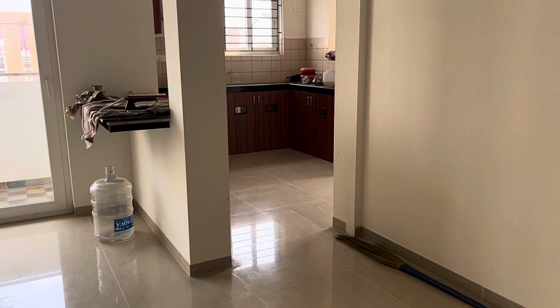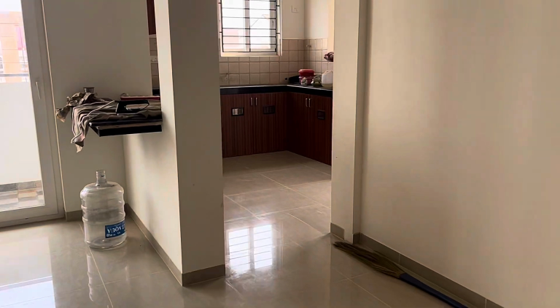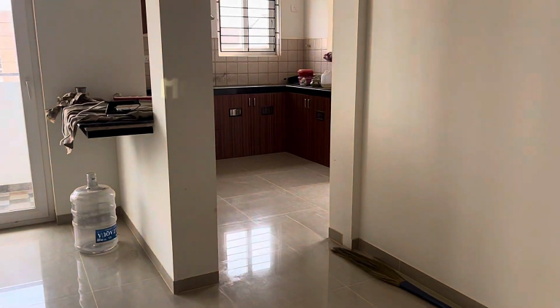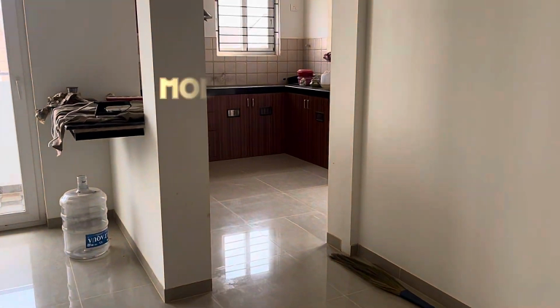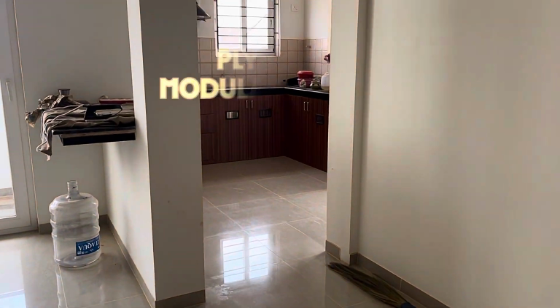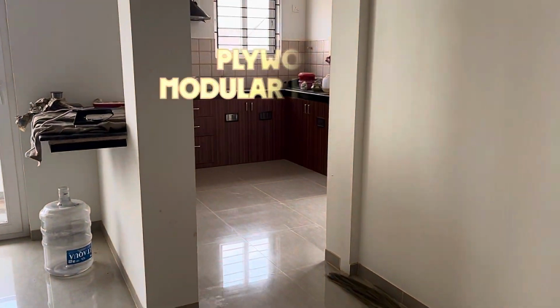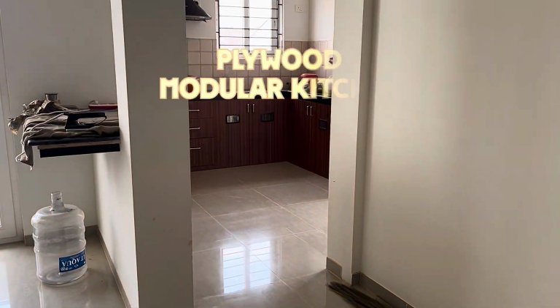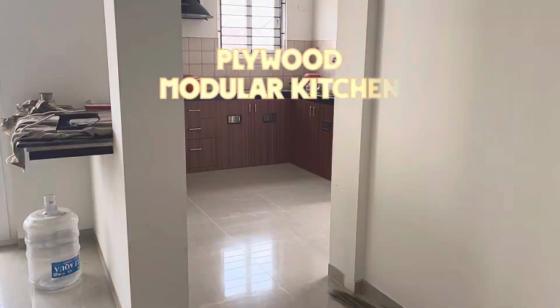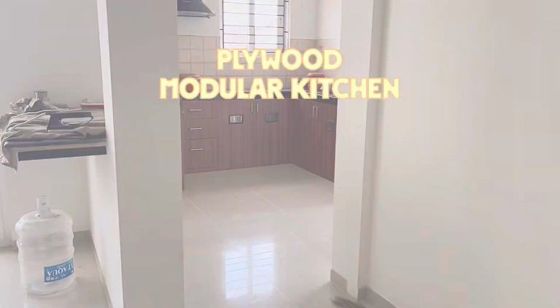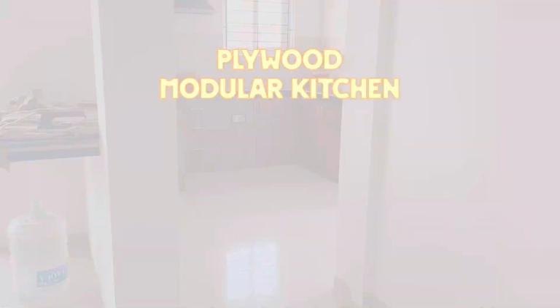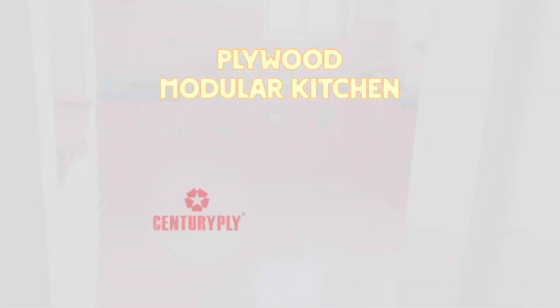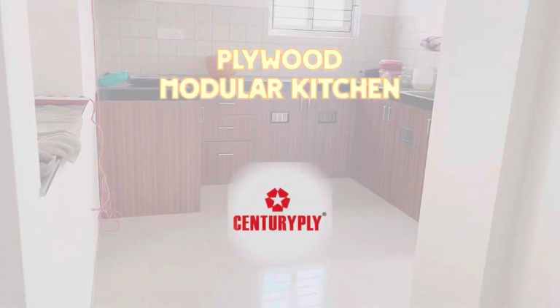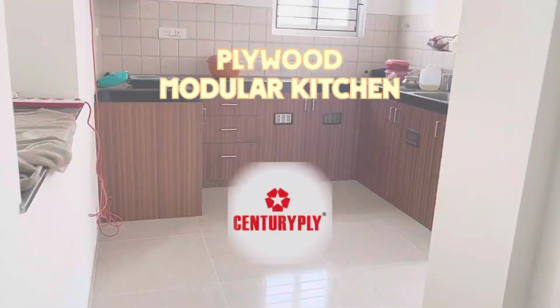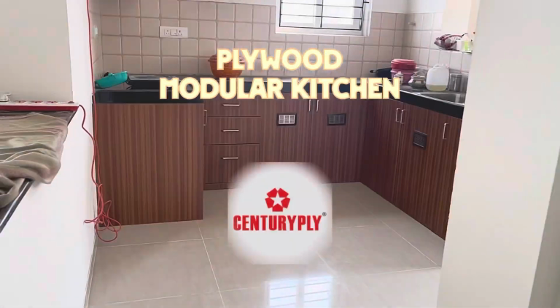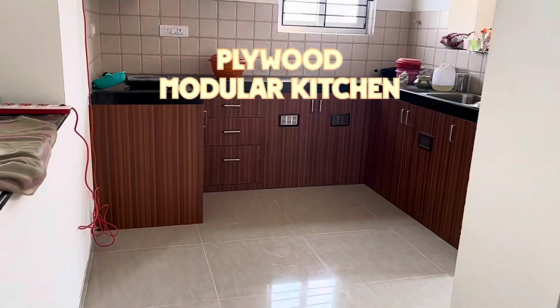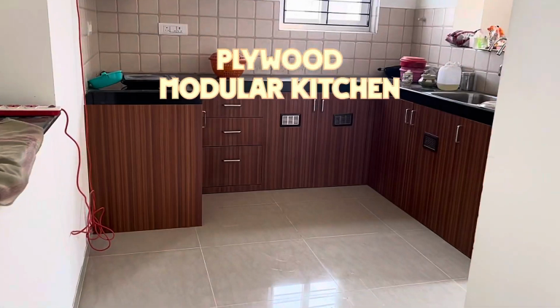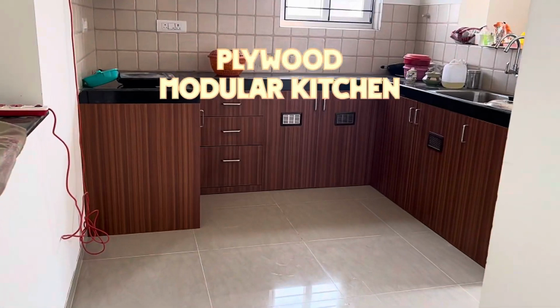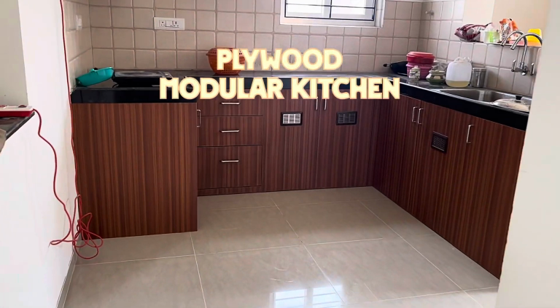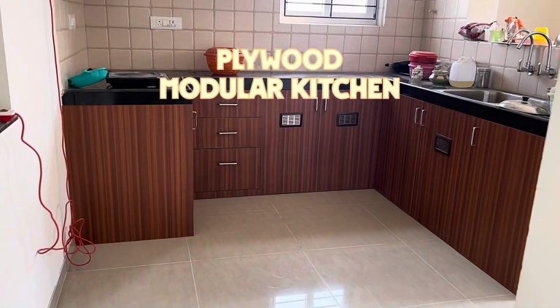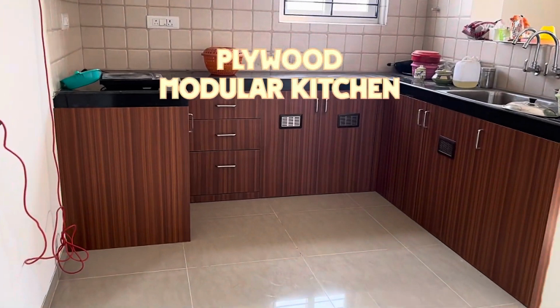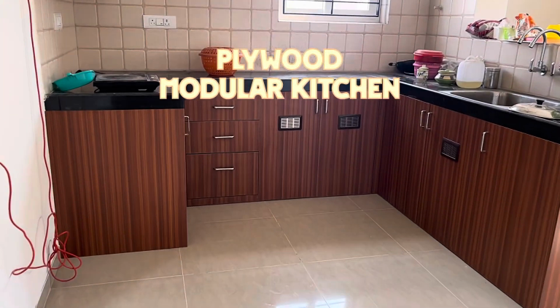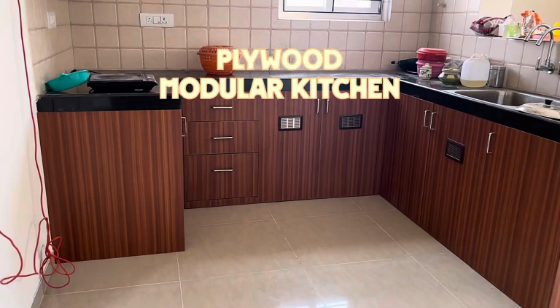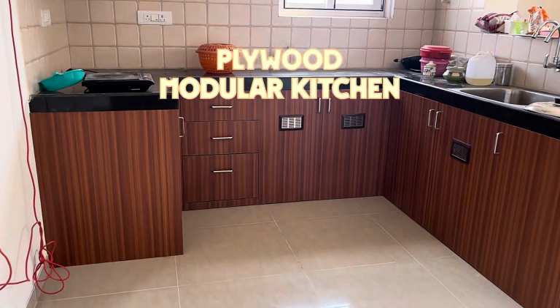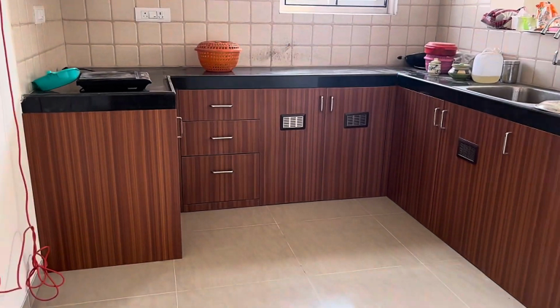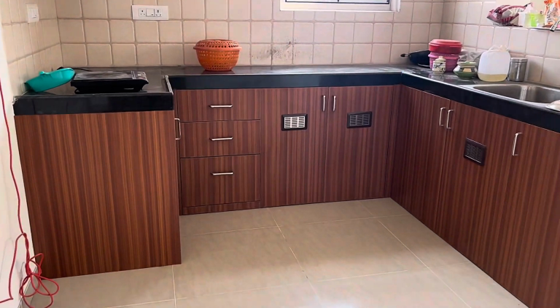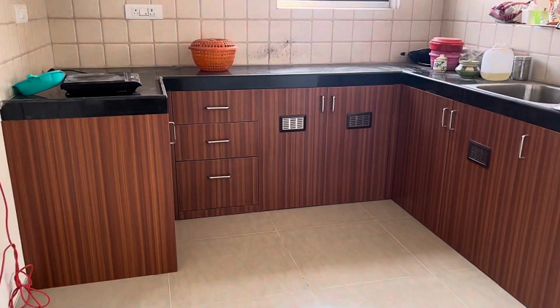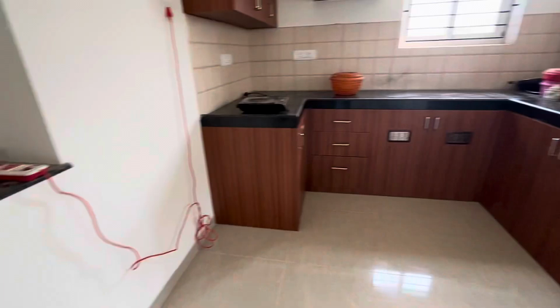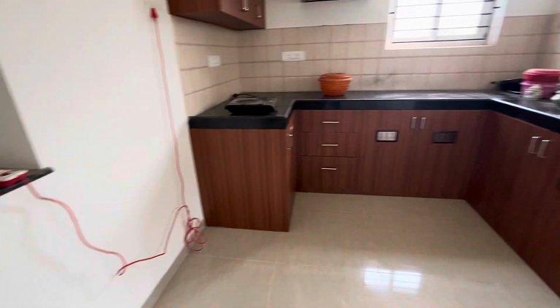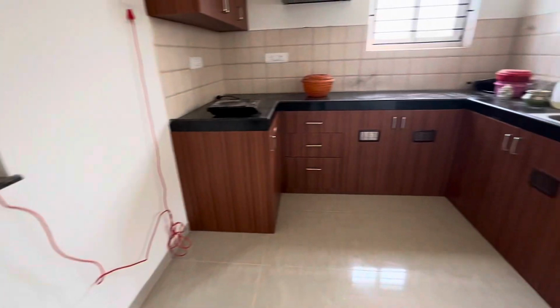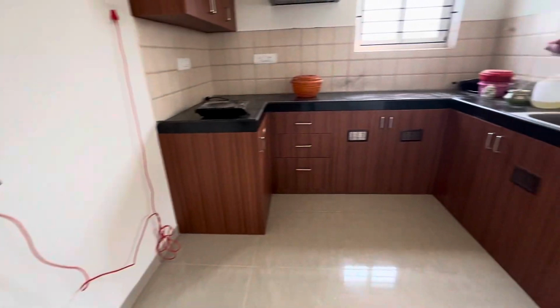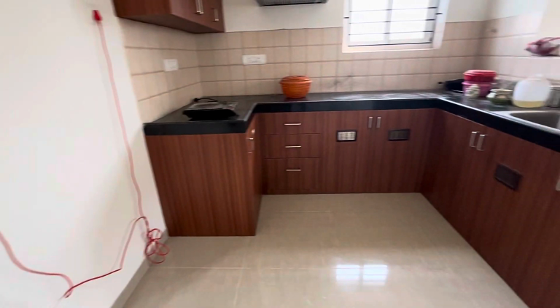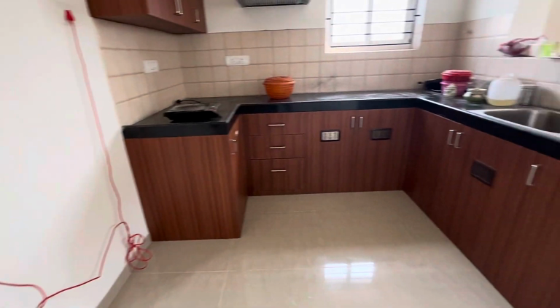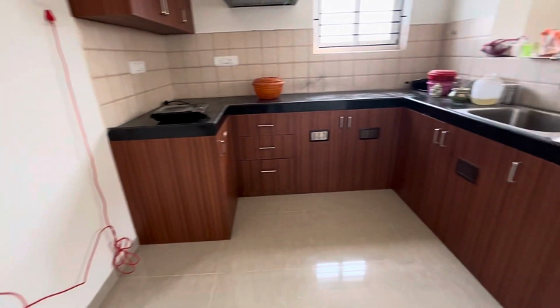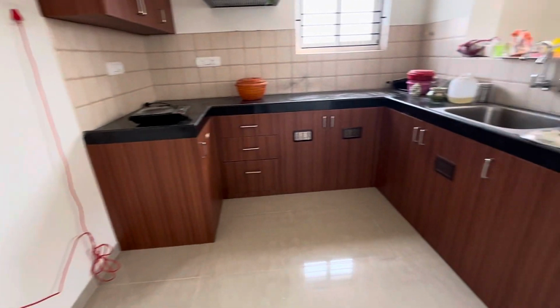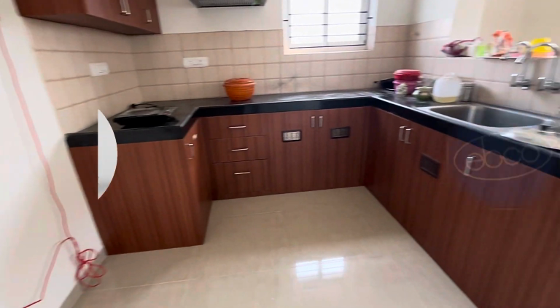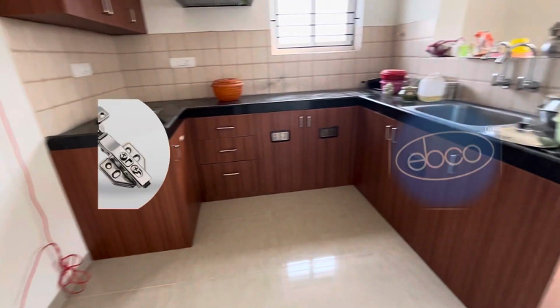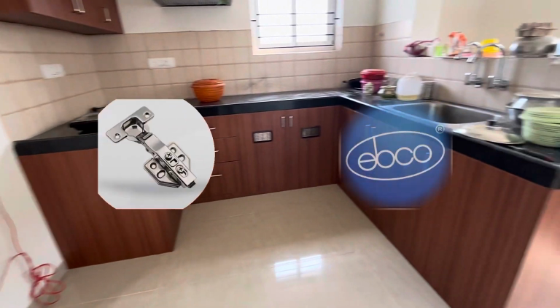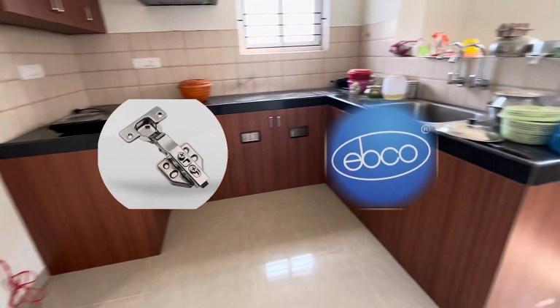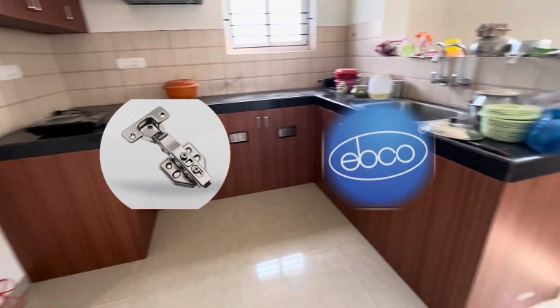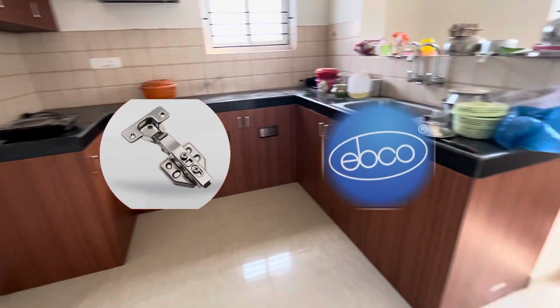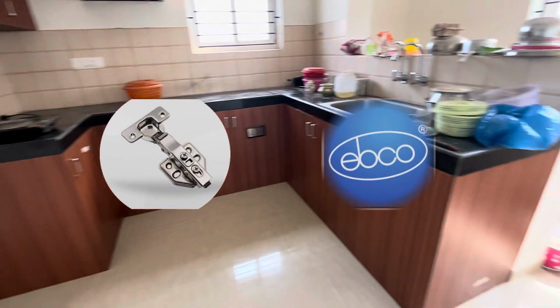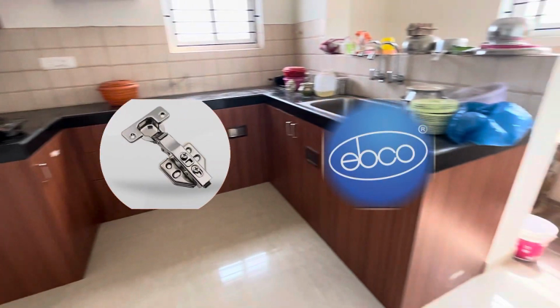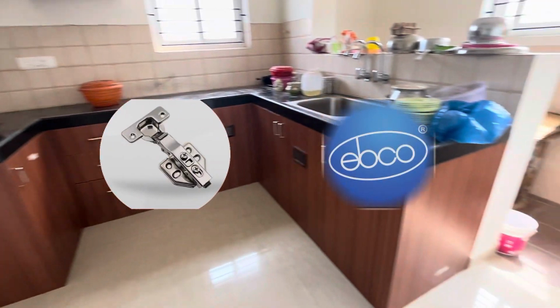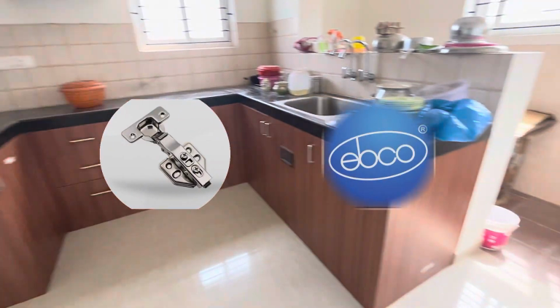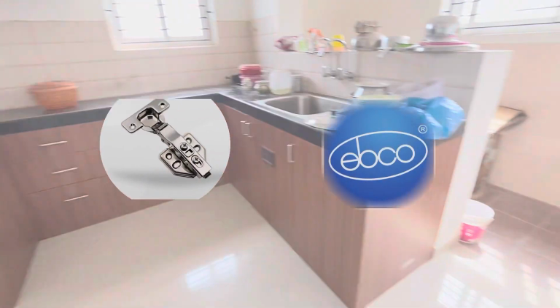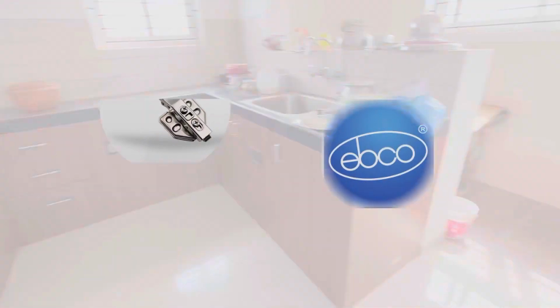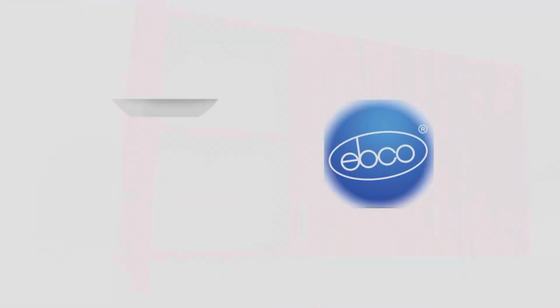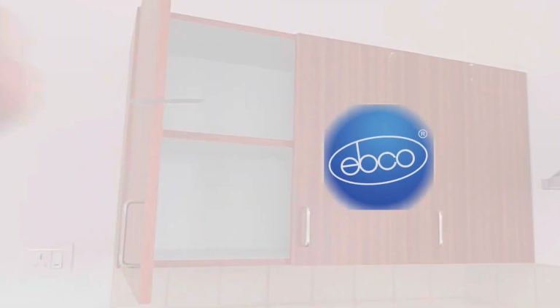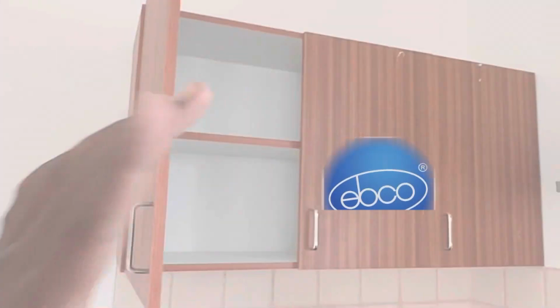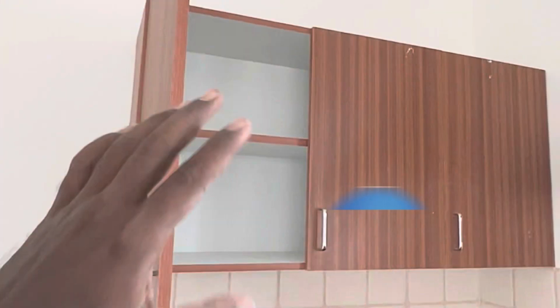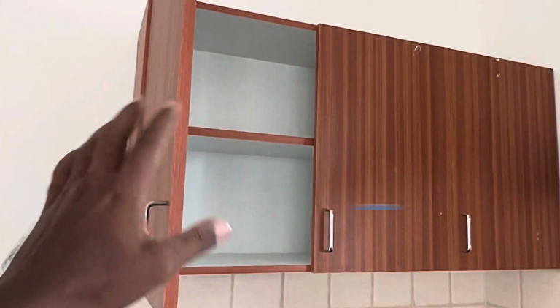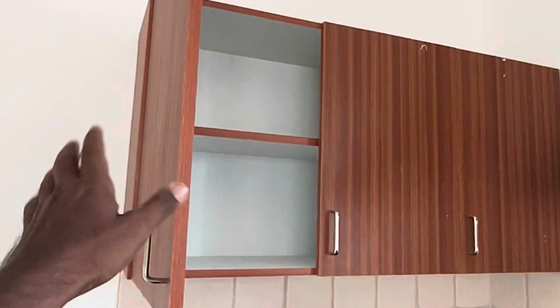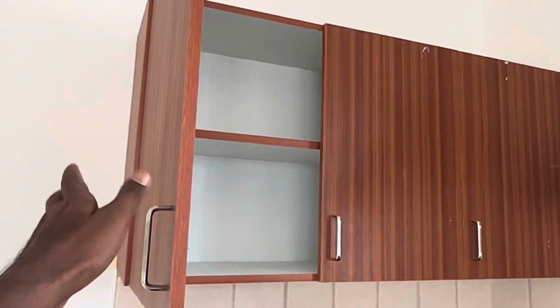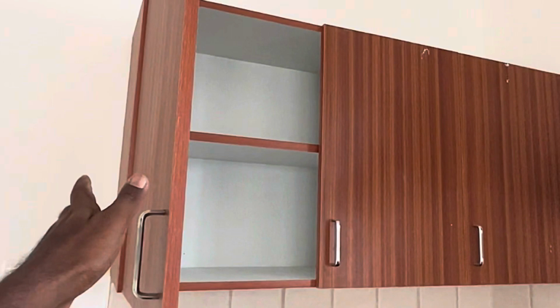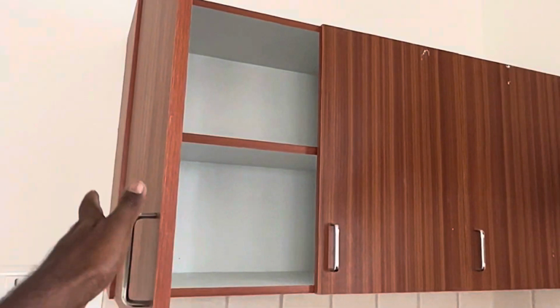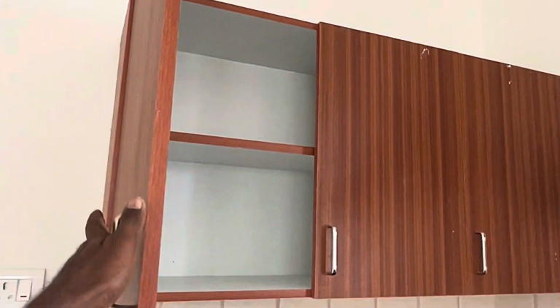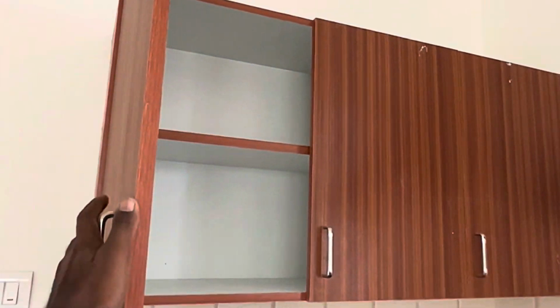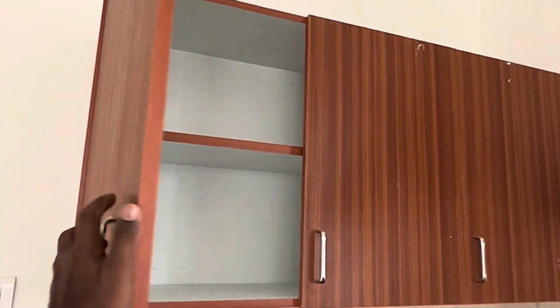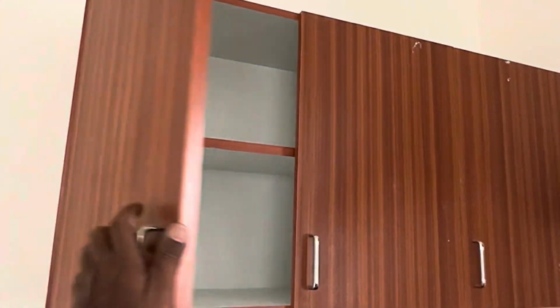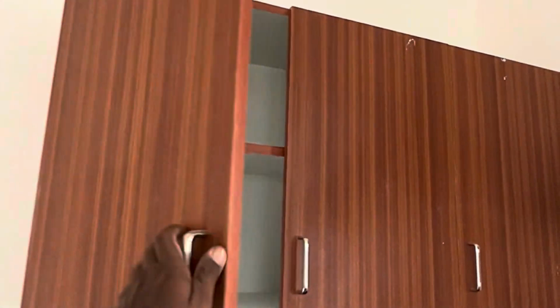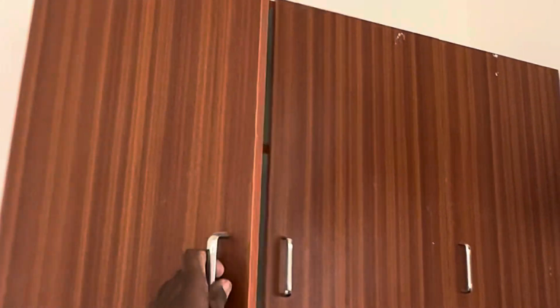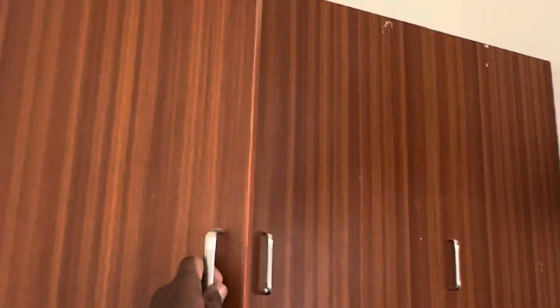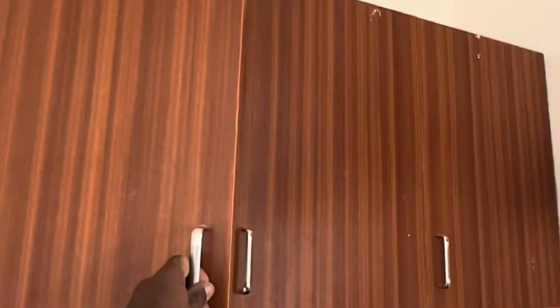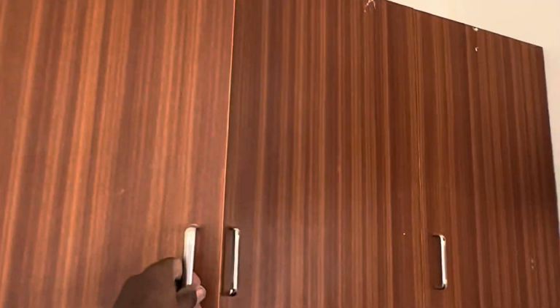U-shaped plywood modular kitchen. BWR plywood is used. This is a full closed unit.